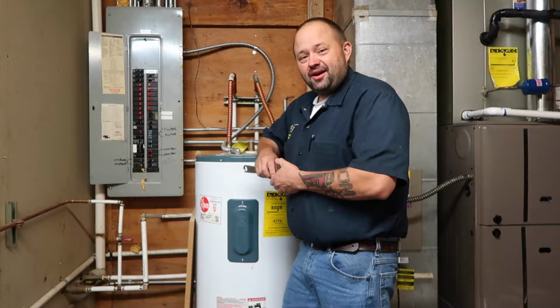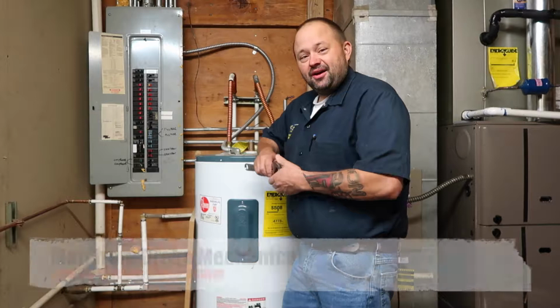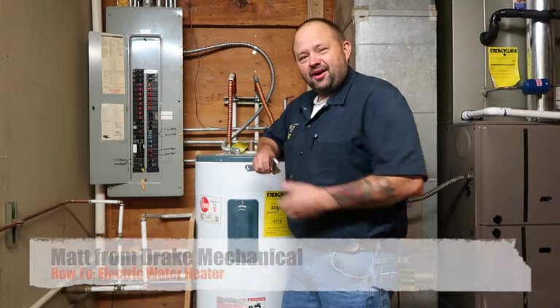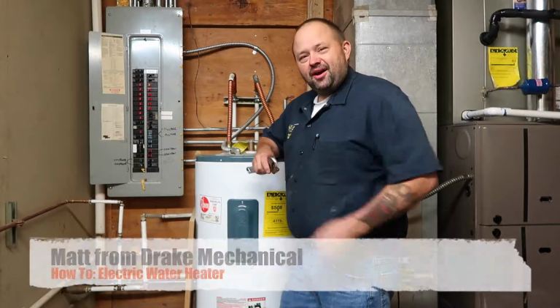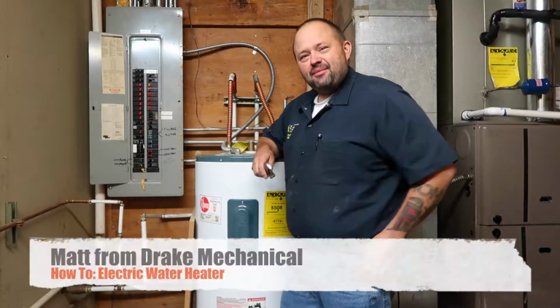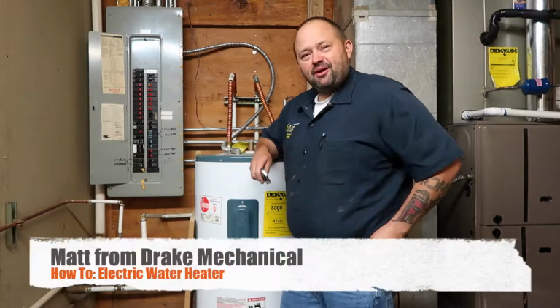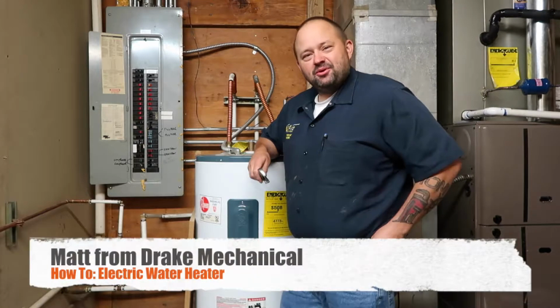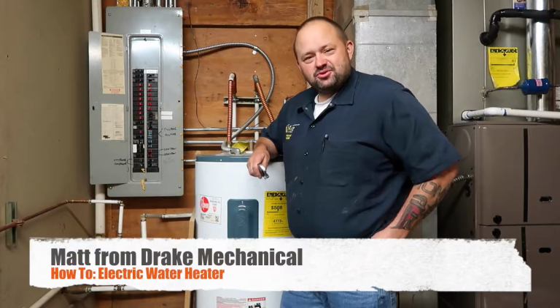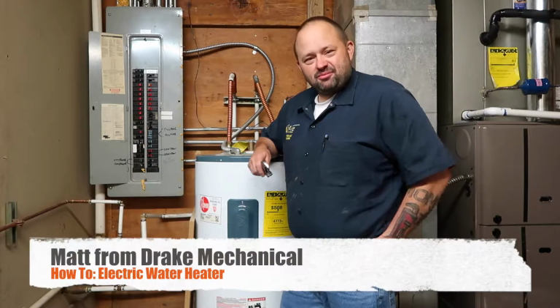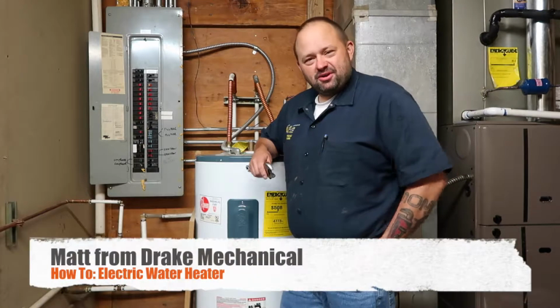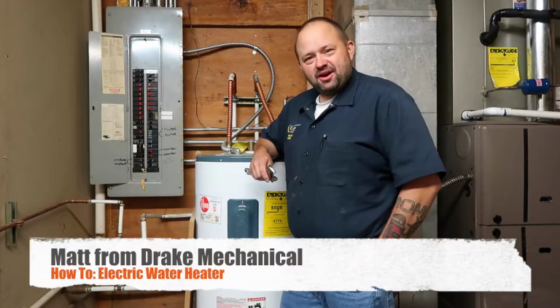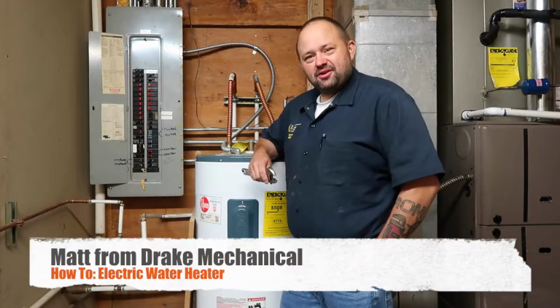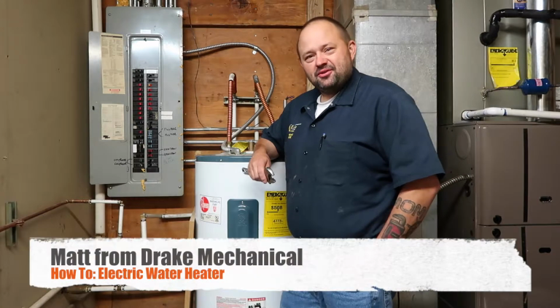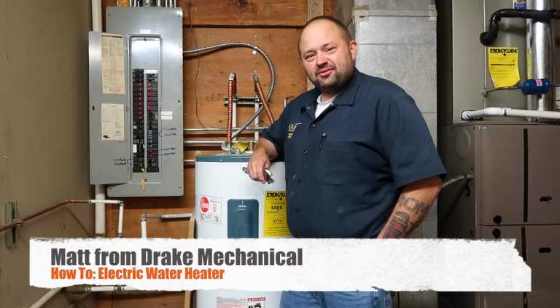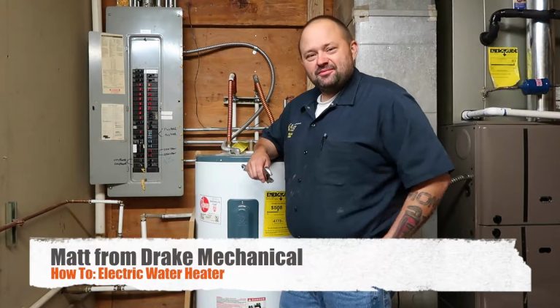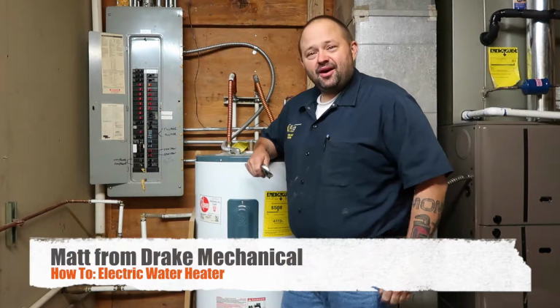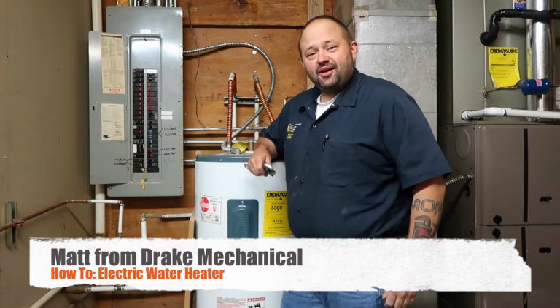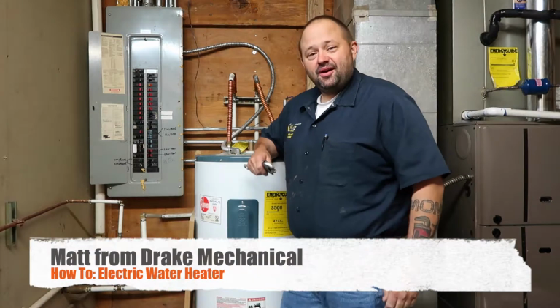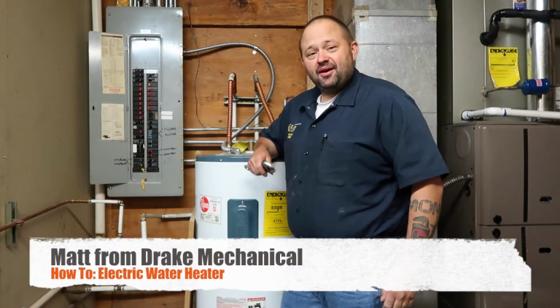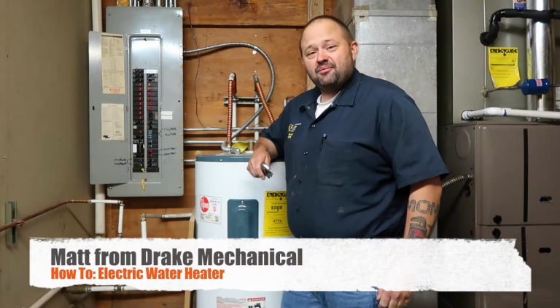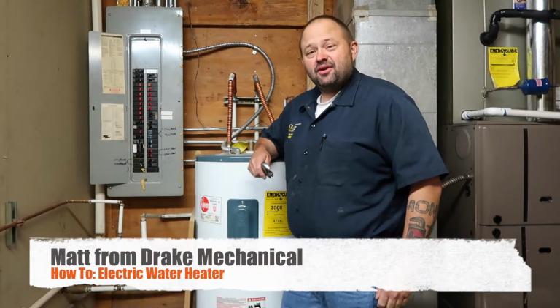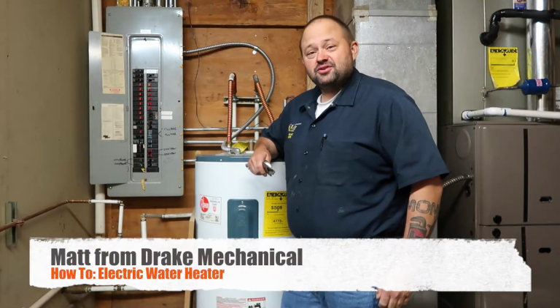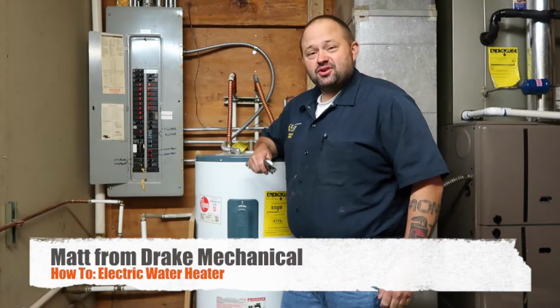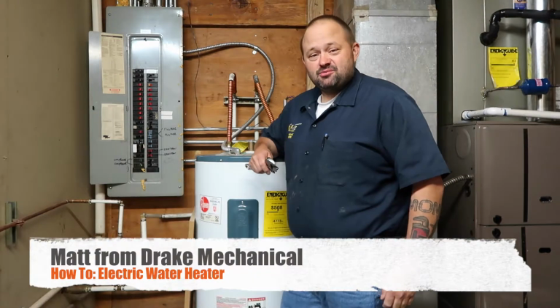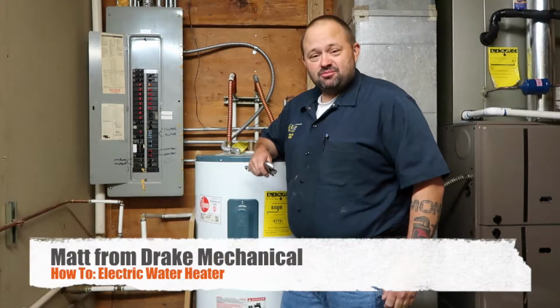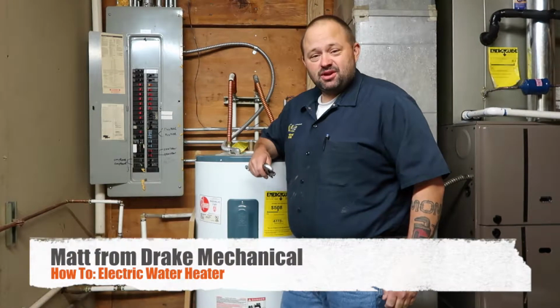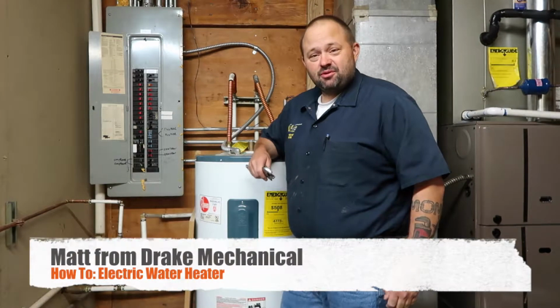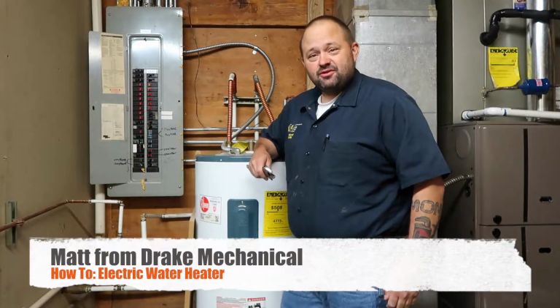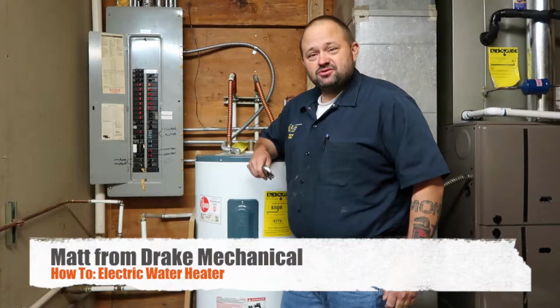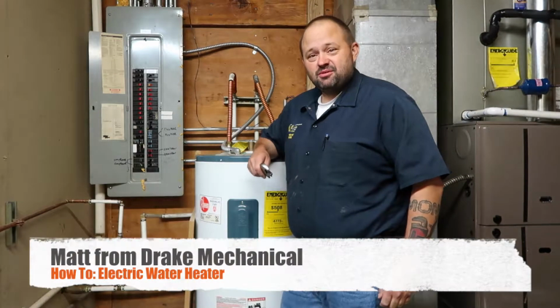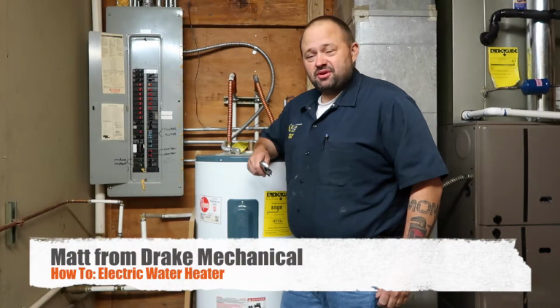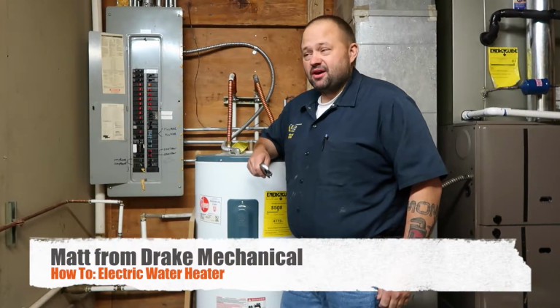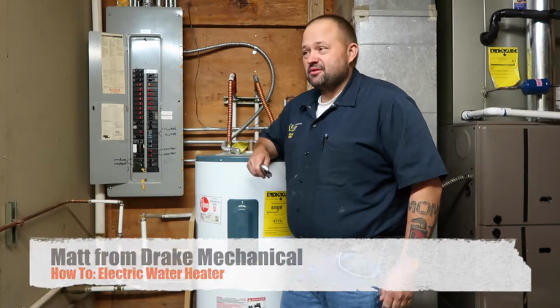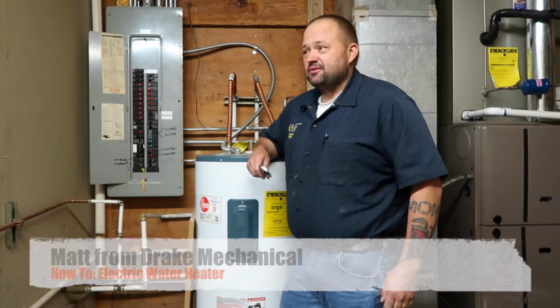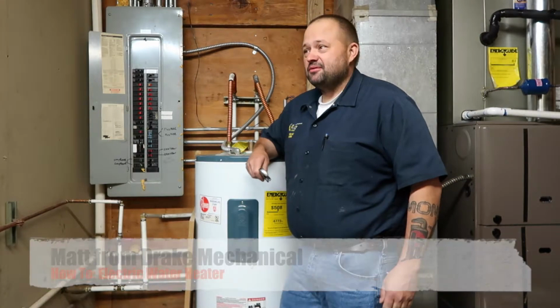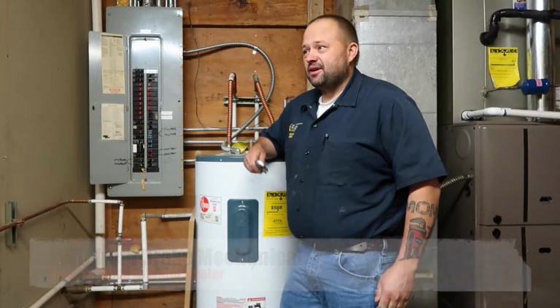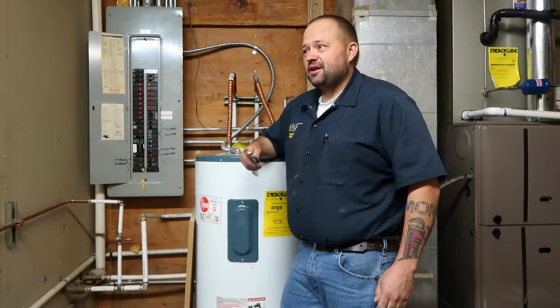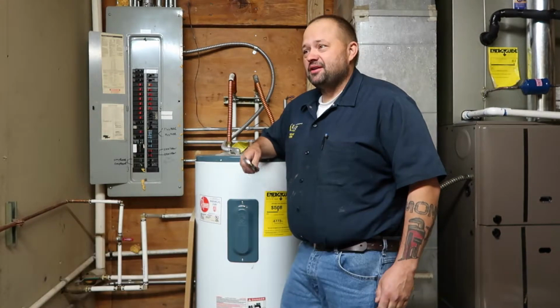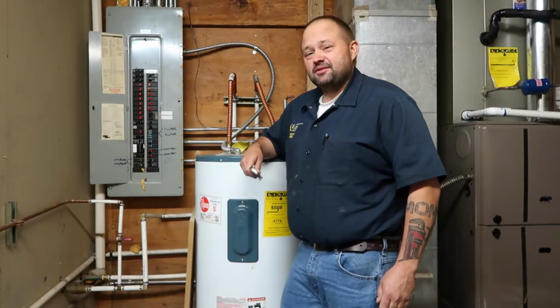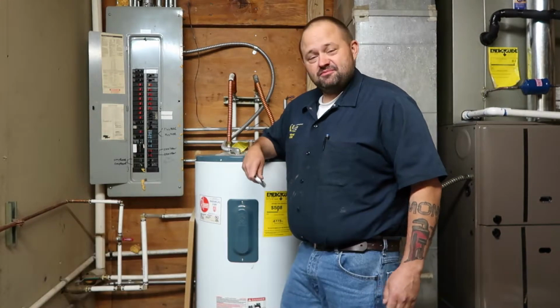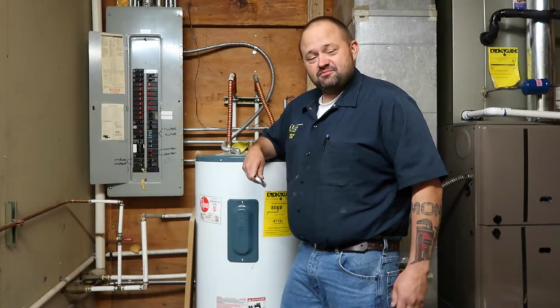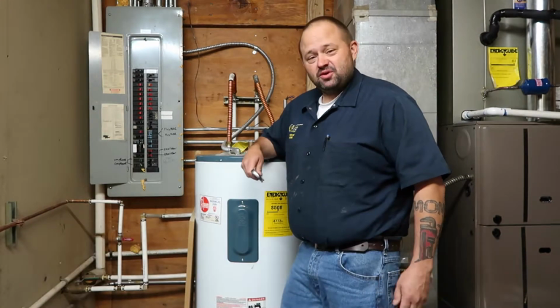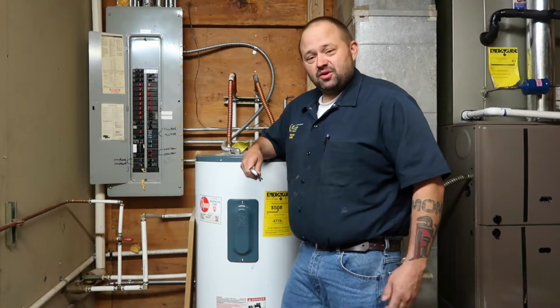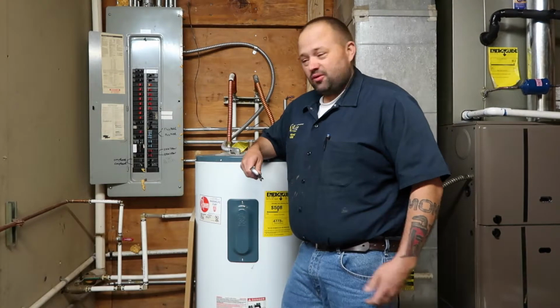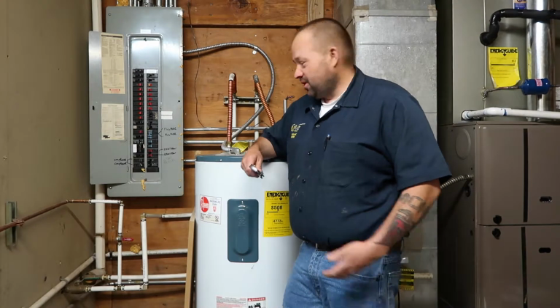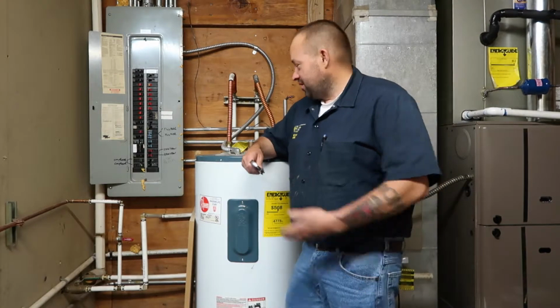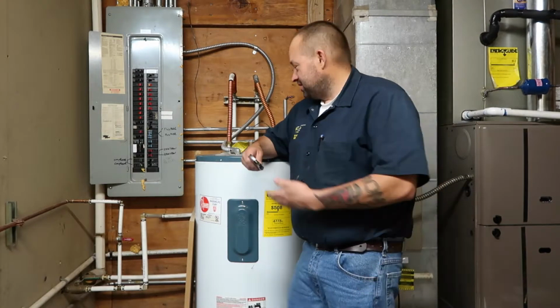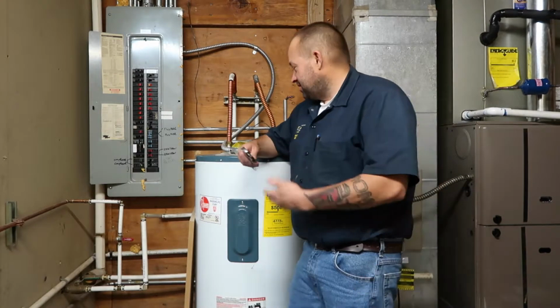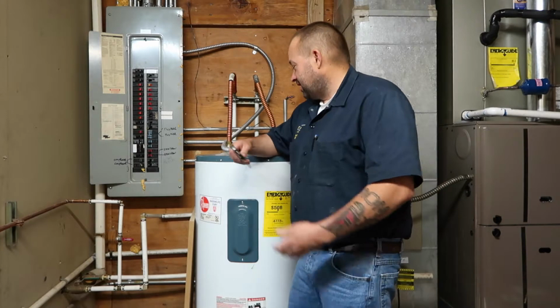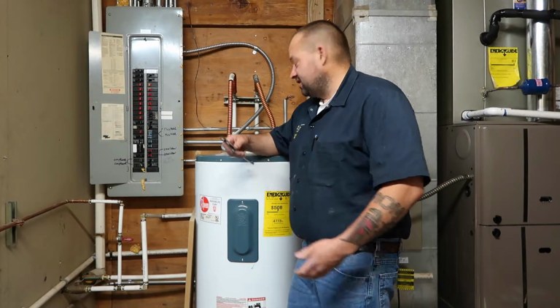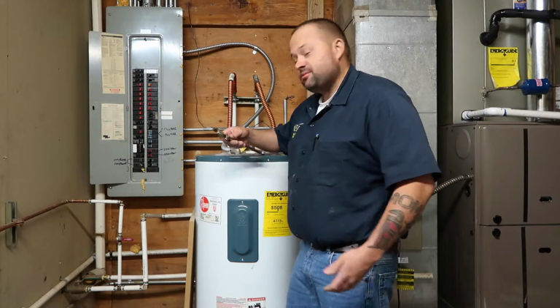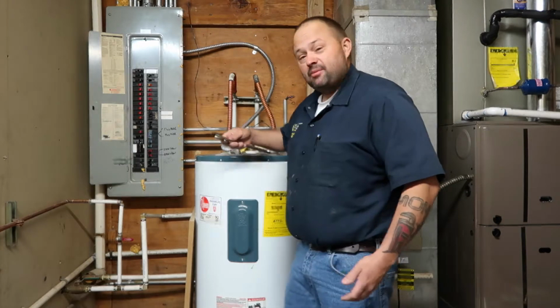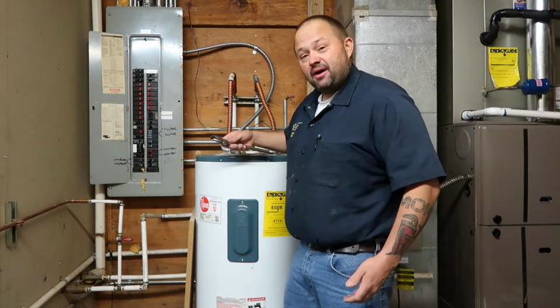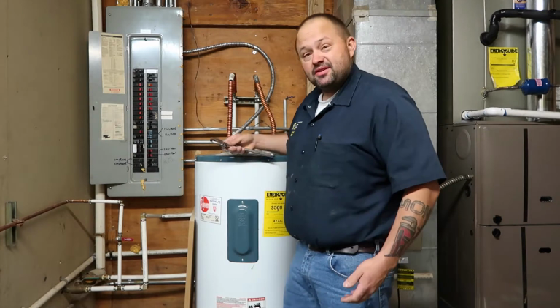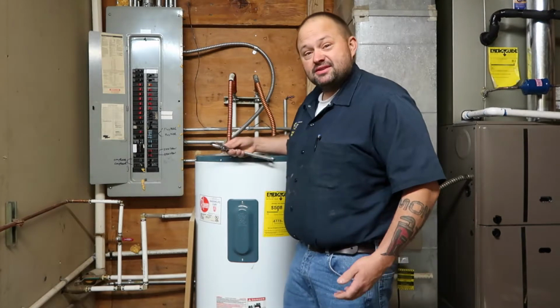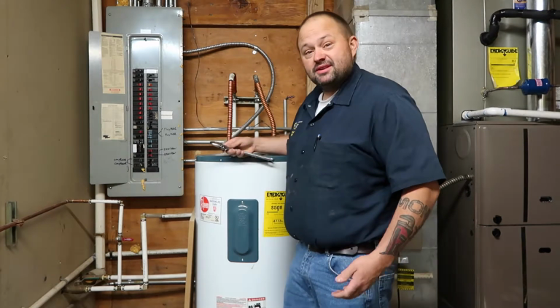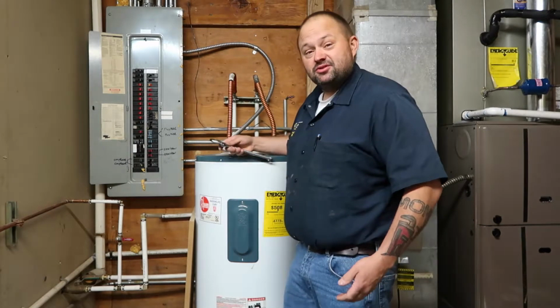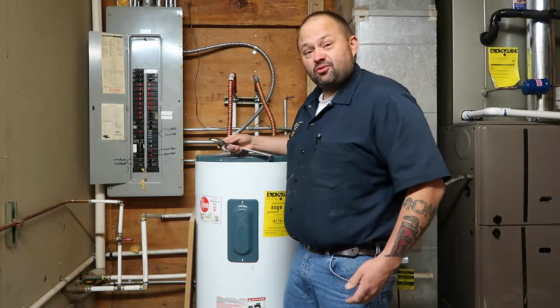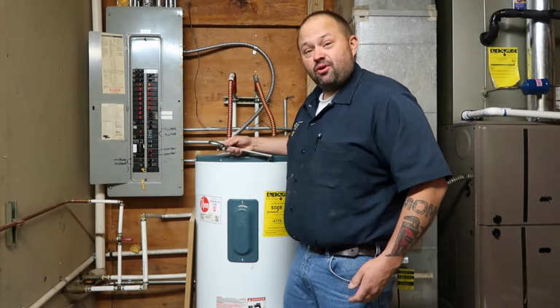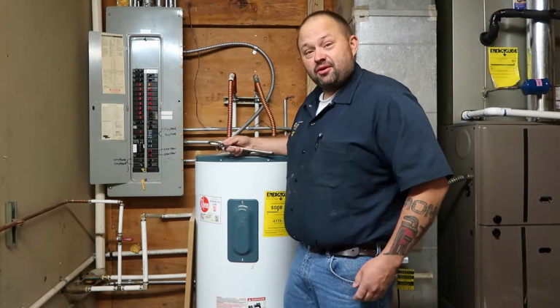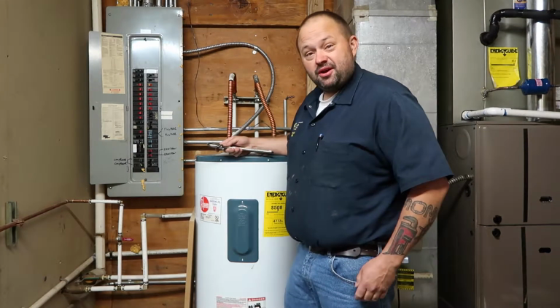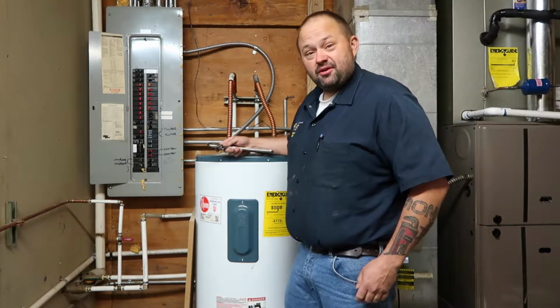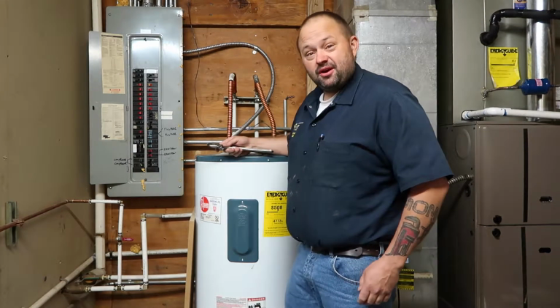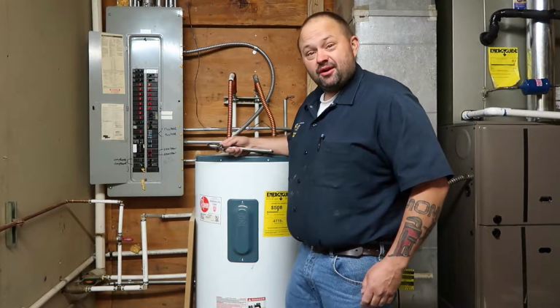Hi, I'm Matt with Dreg Mechanical. I am a journeyman plumber for Dreg Mechanical, and we're here to talk a little bit about this electric water heater here.